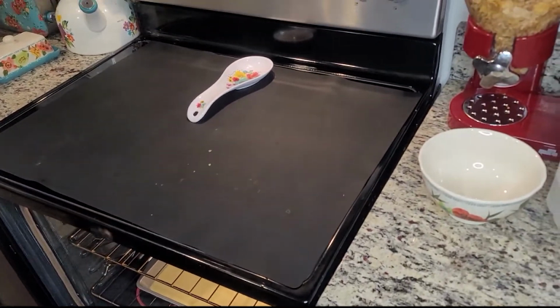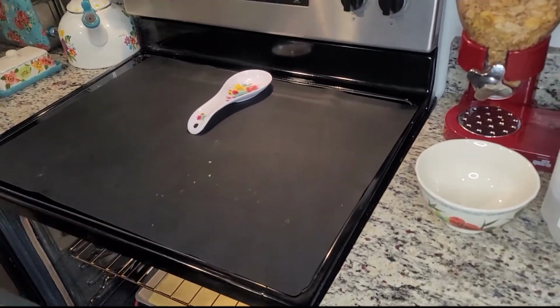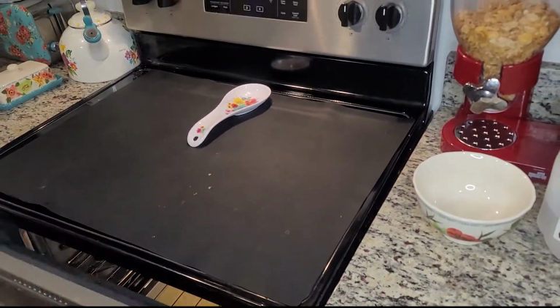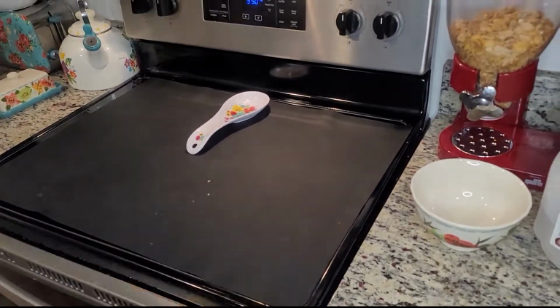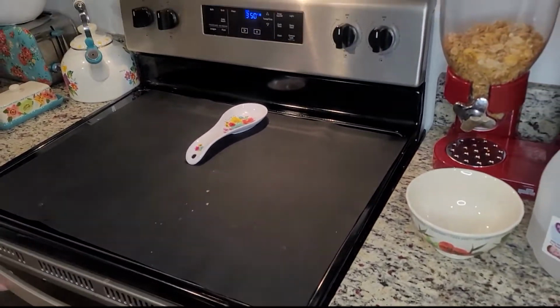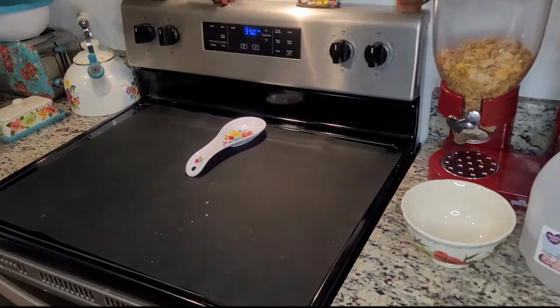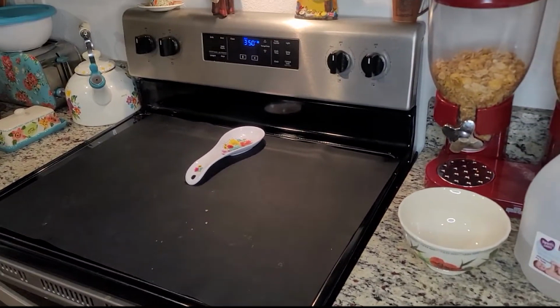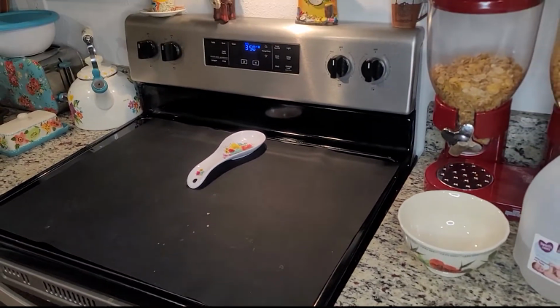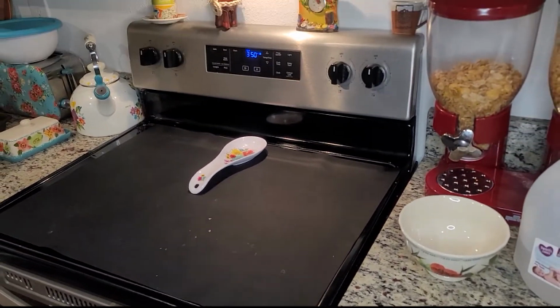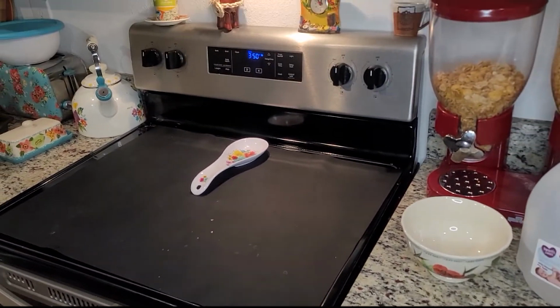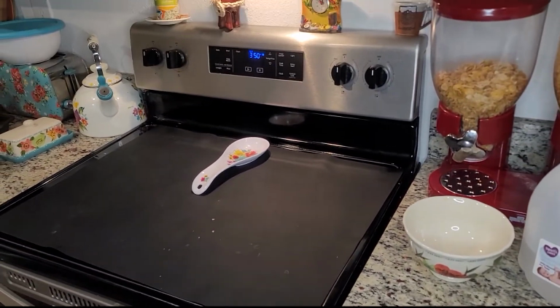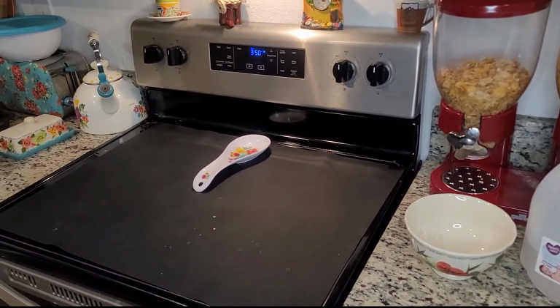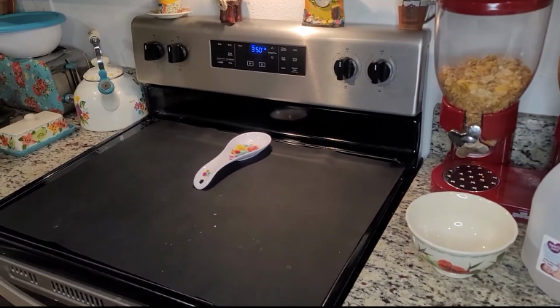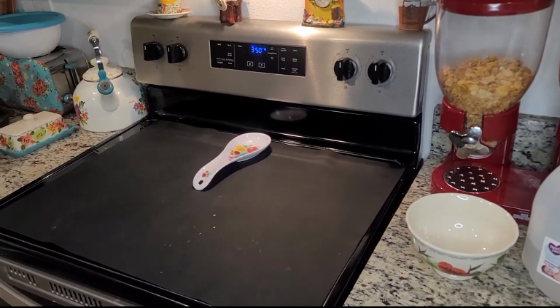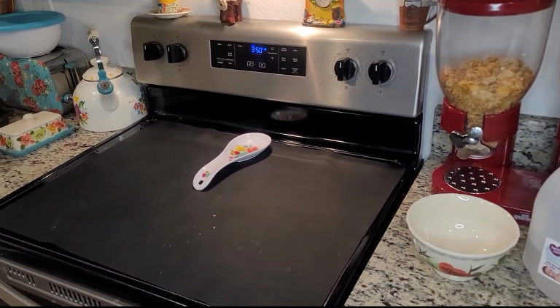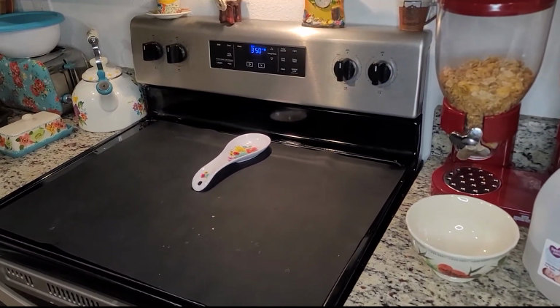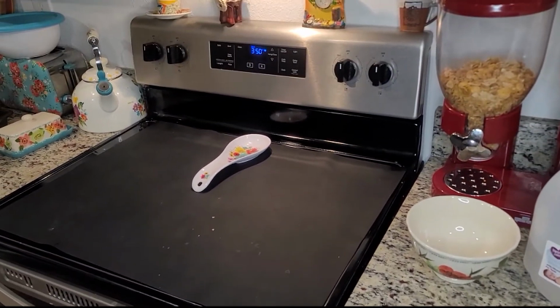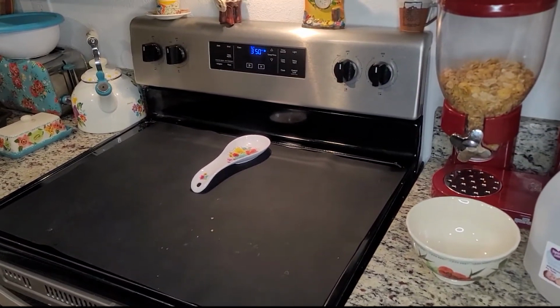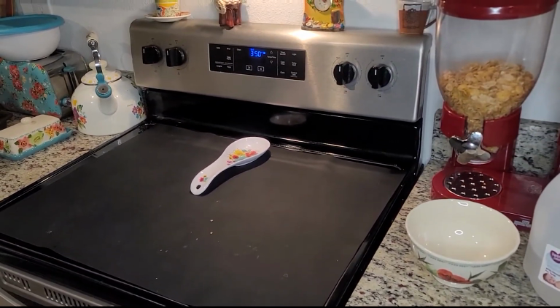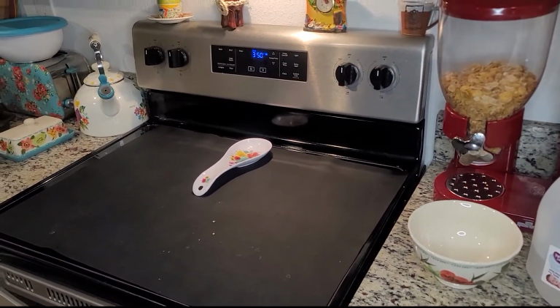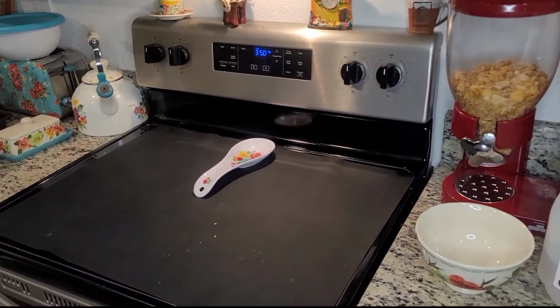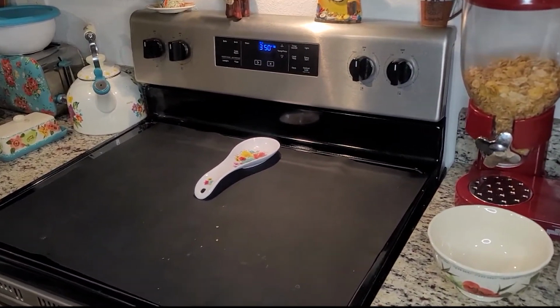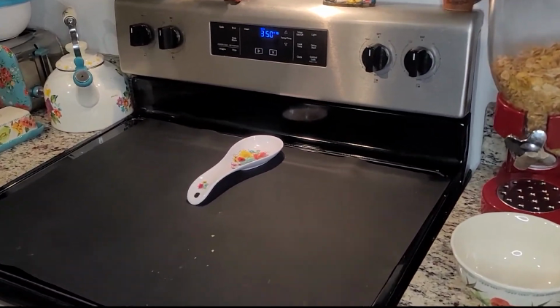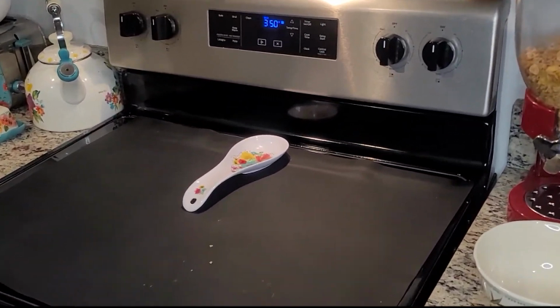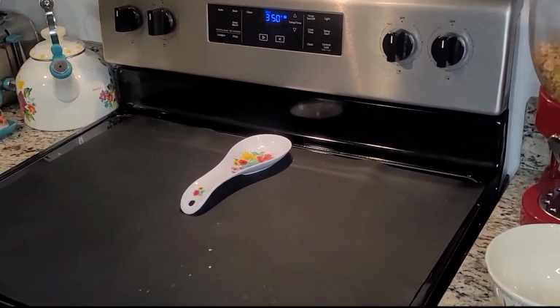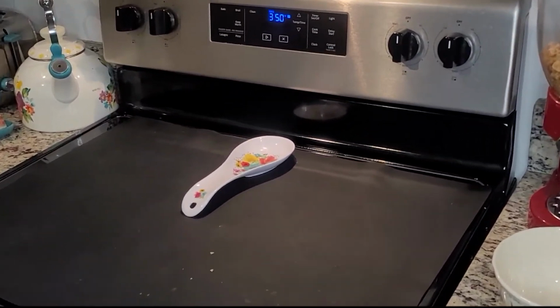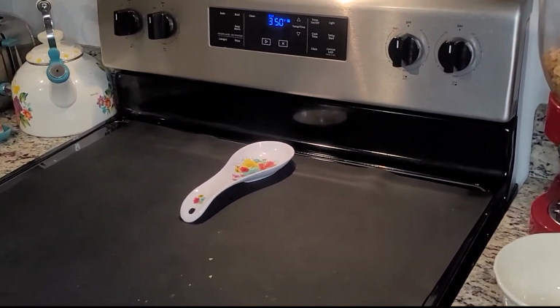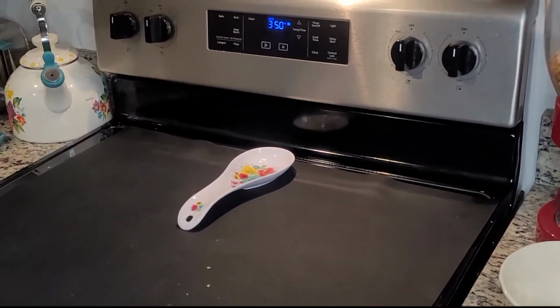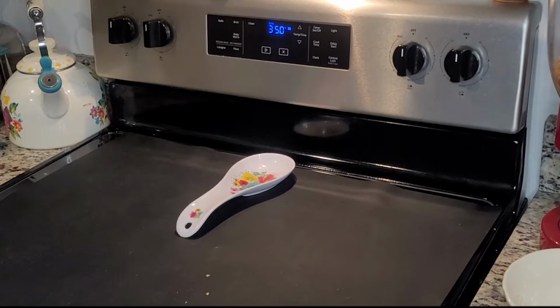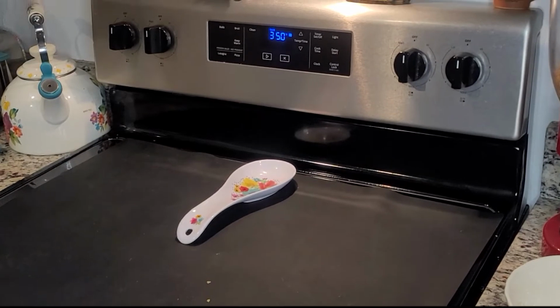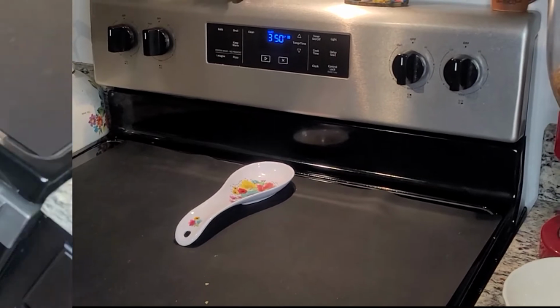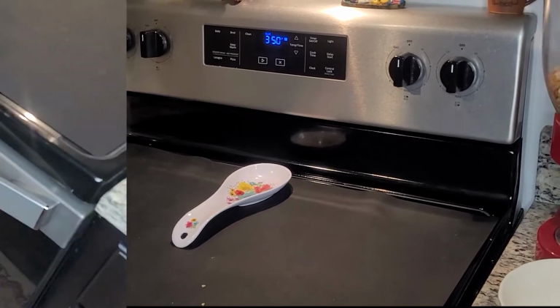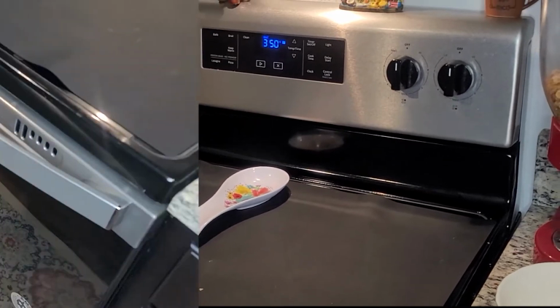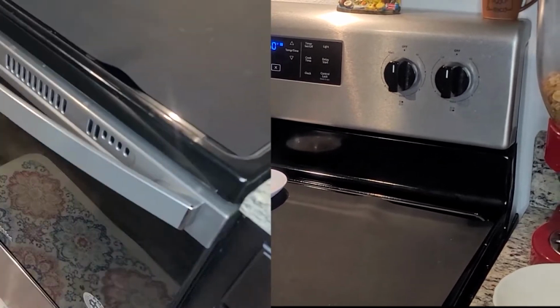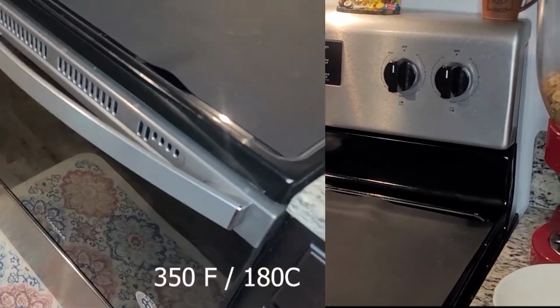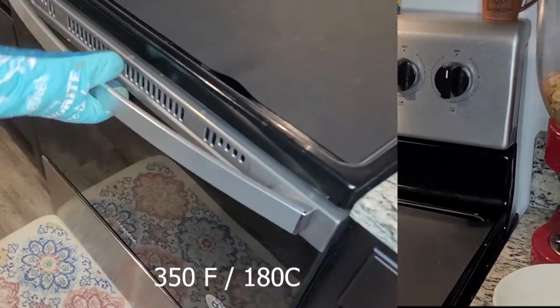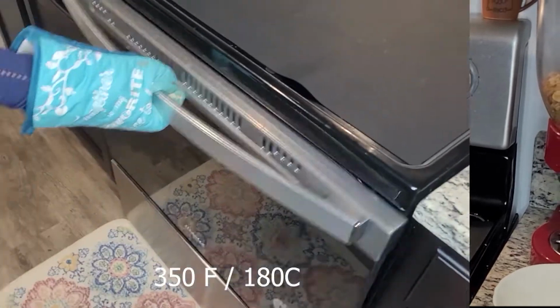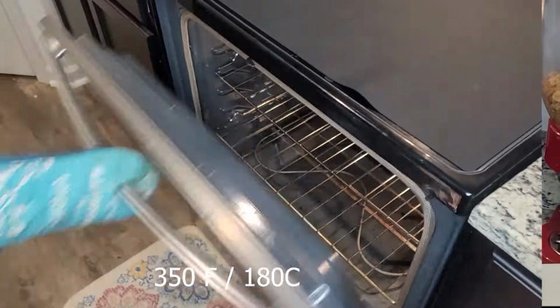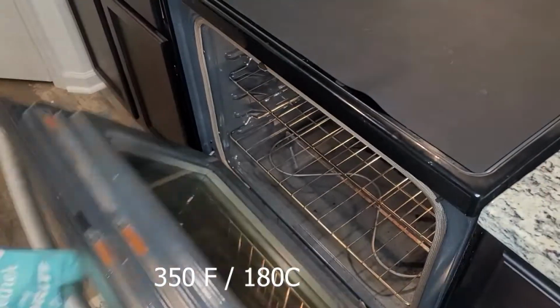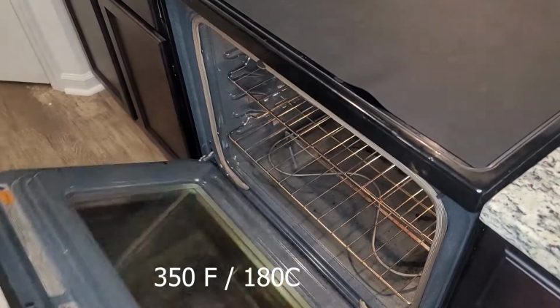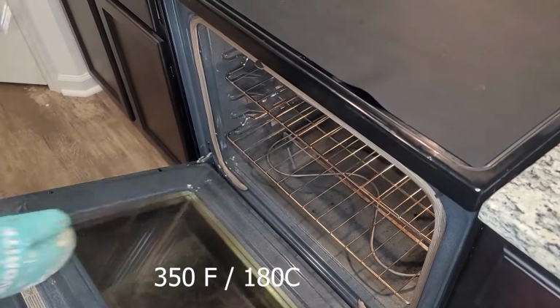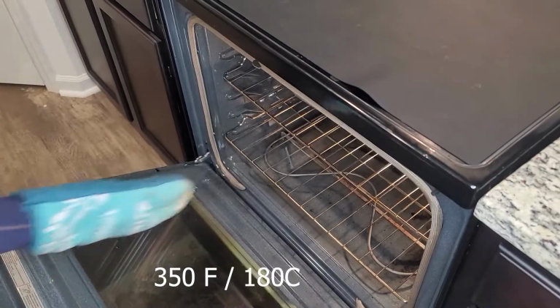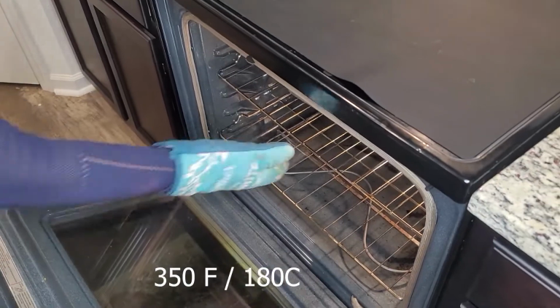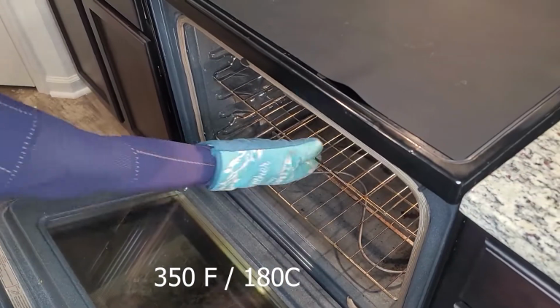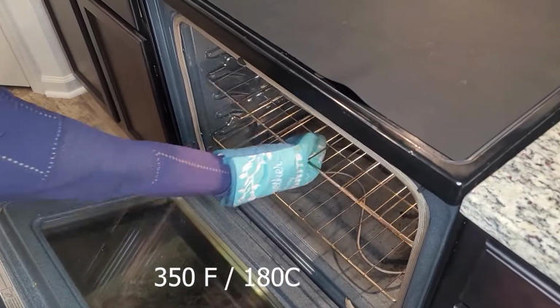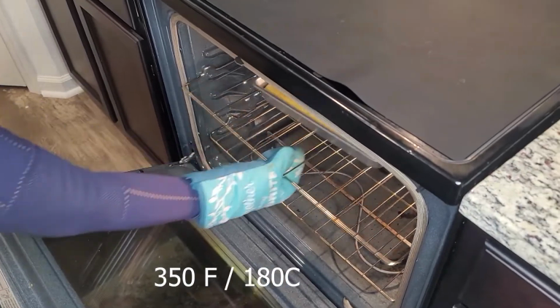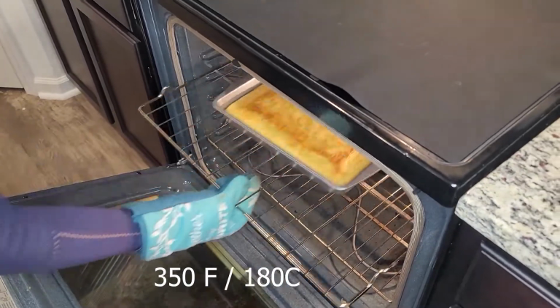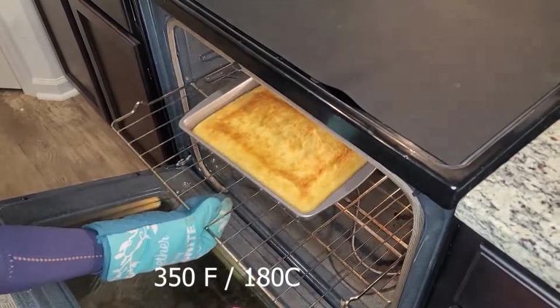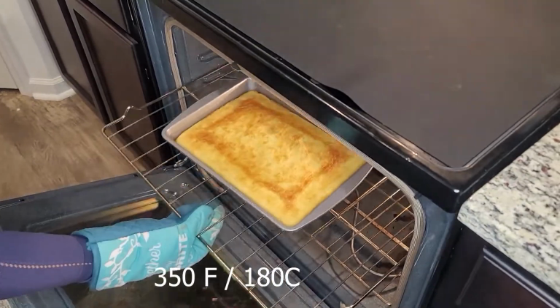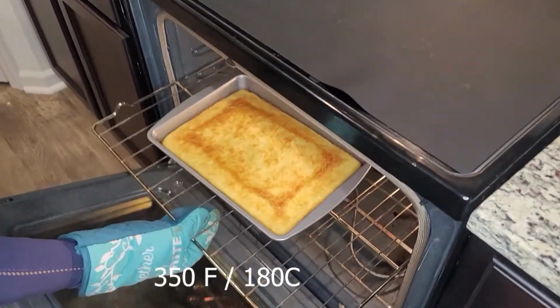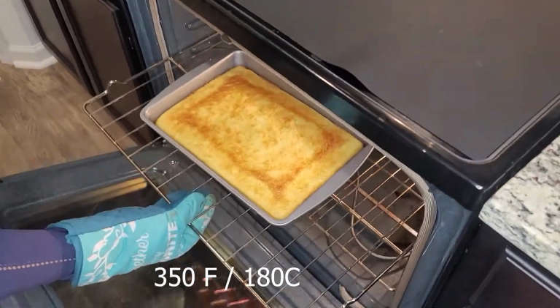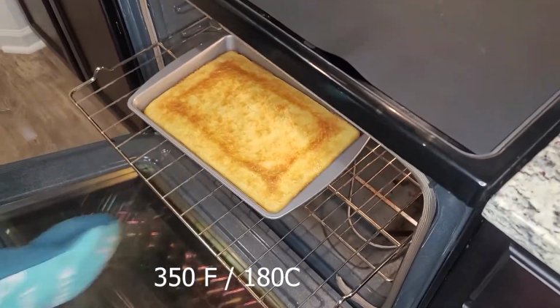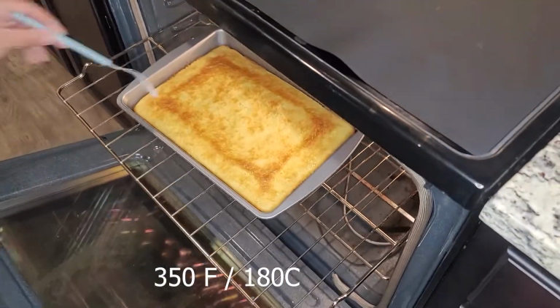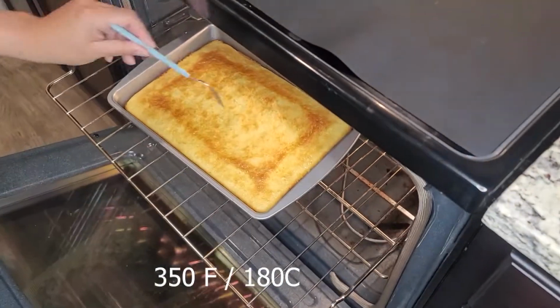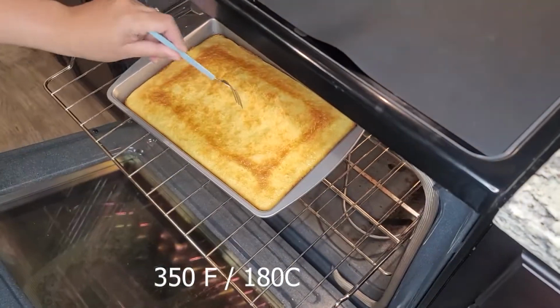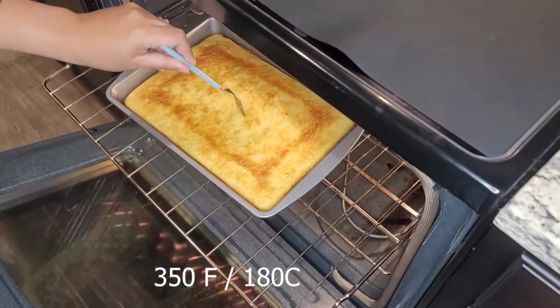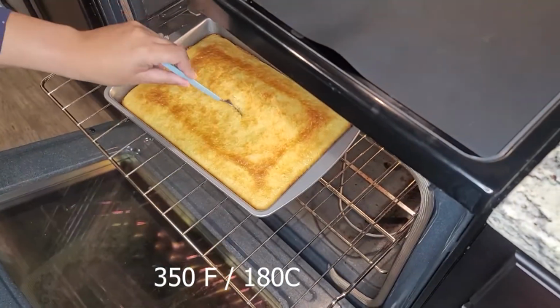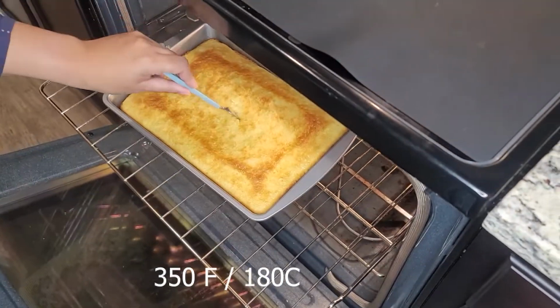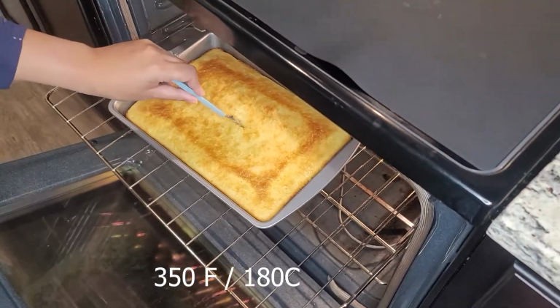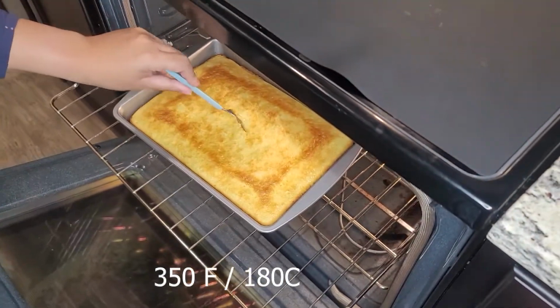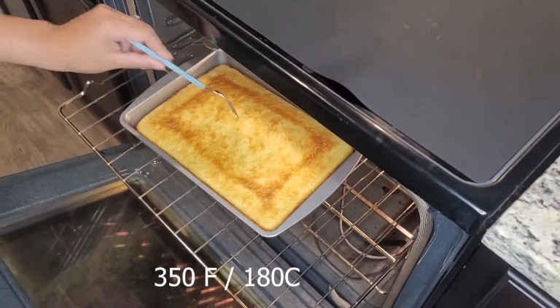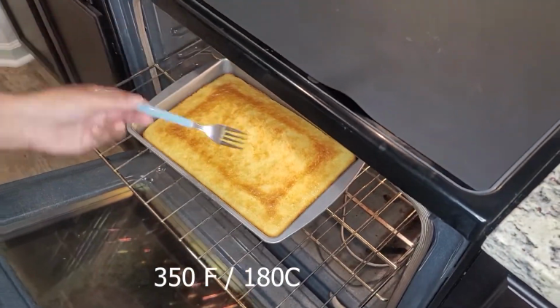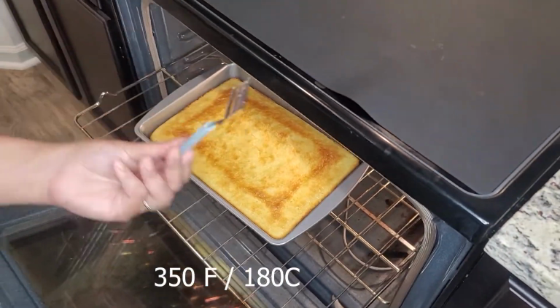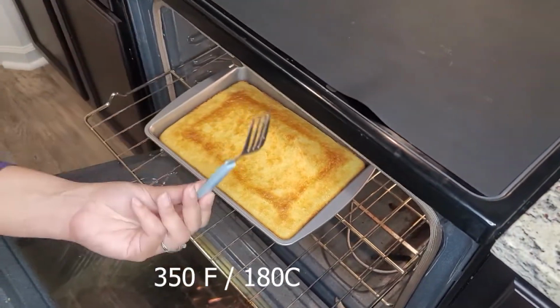Place into a preheated oven at 350 degrees and cook for about 30 minutes or until a fork comes out clean.